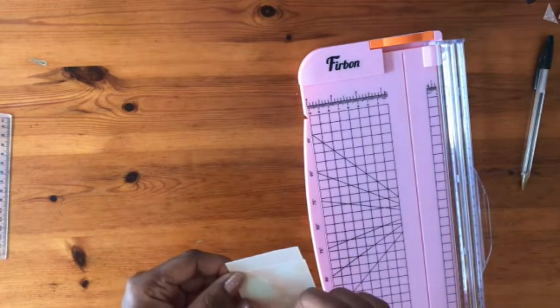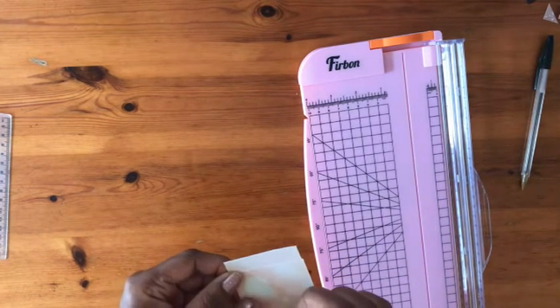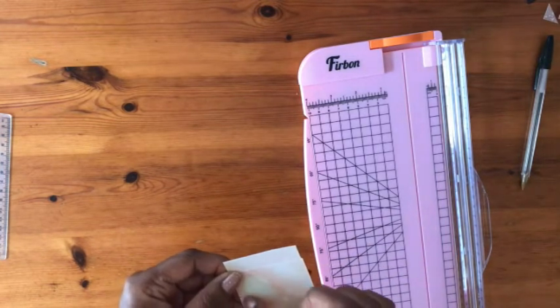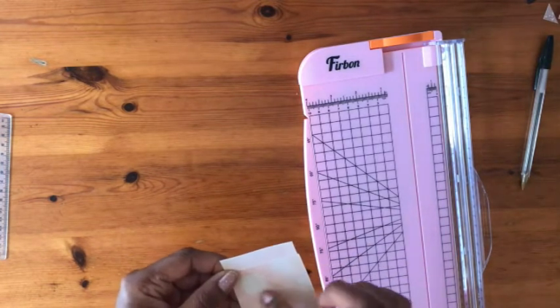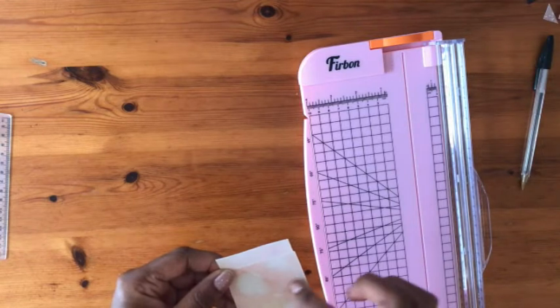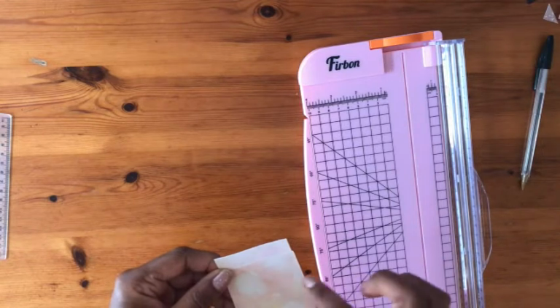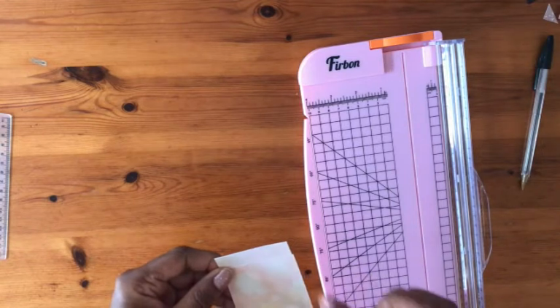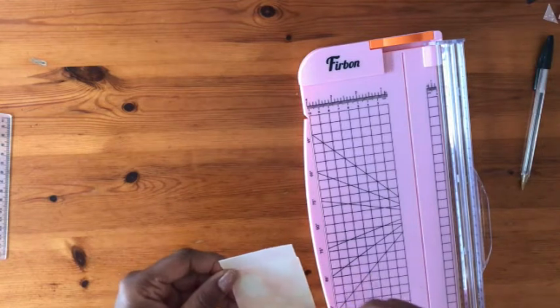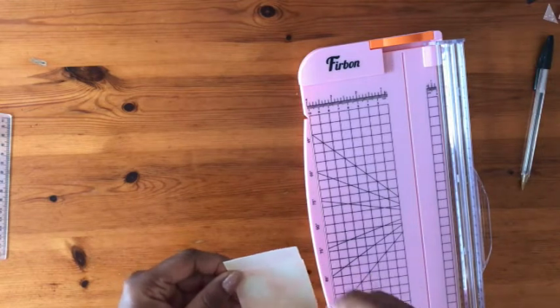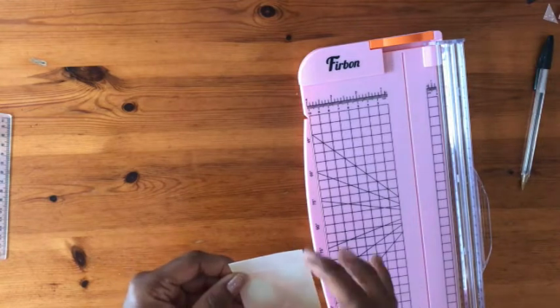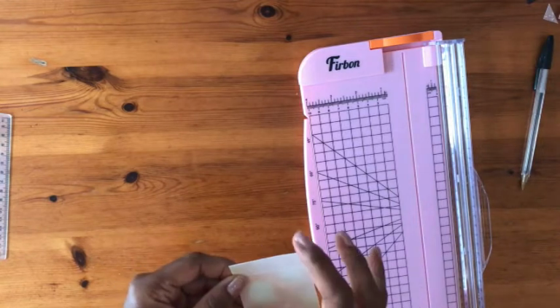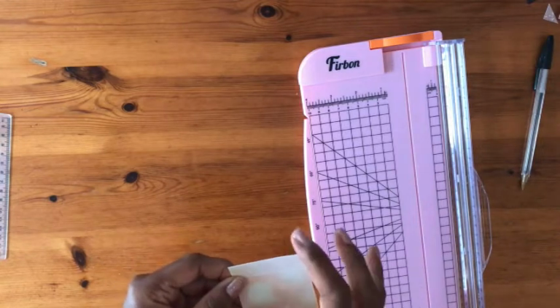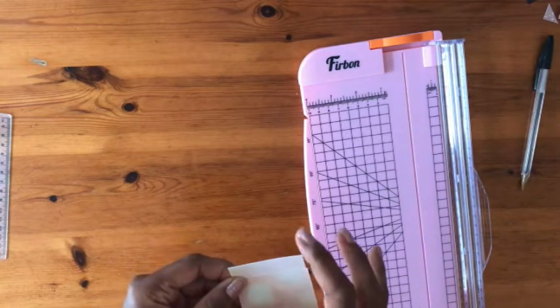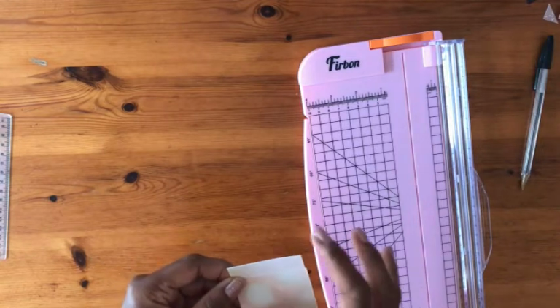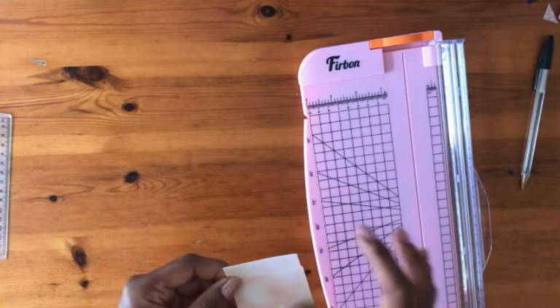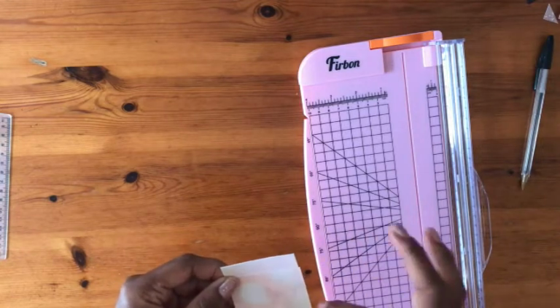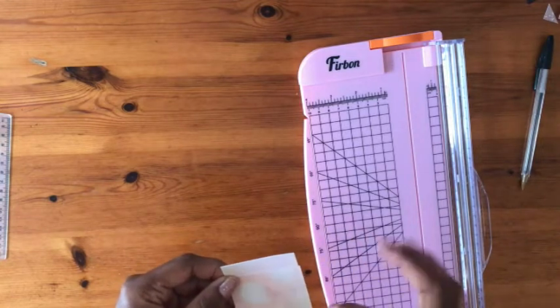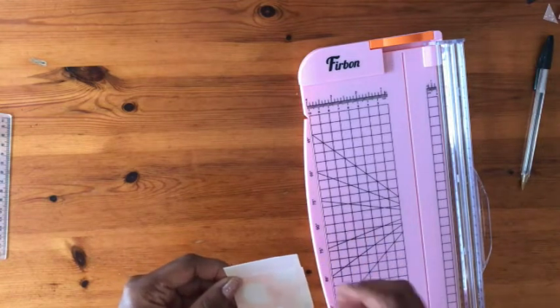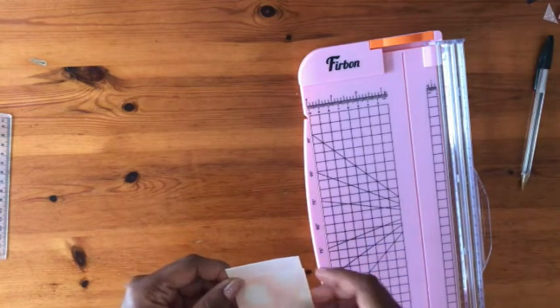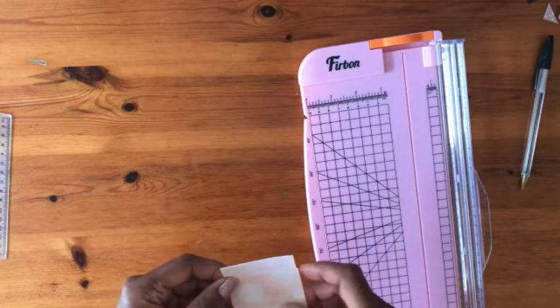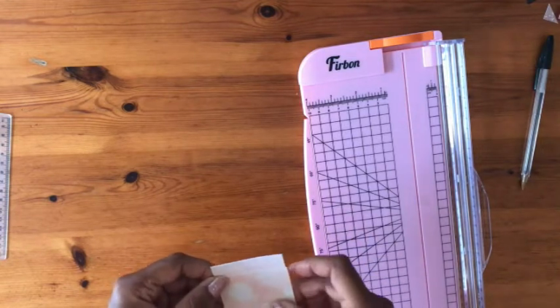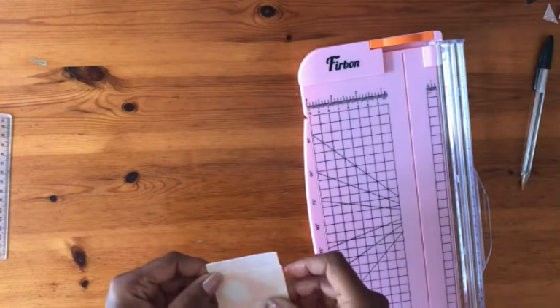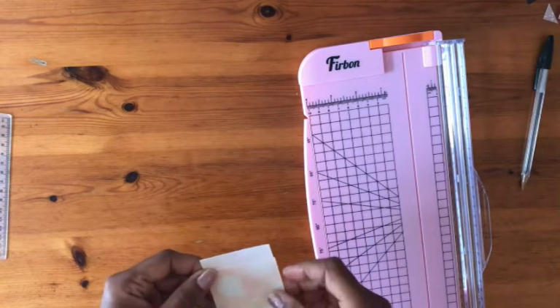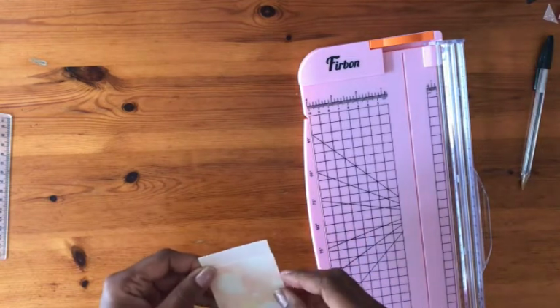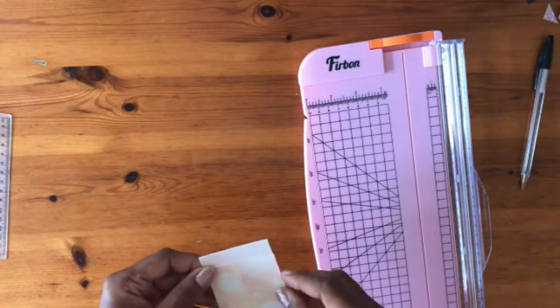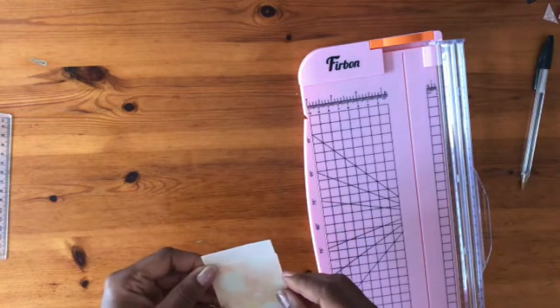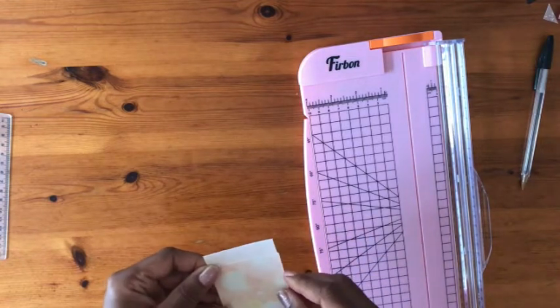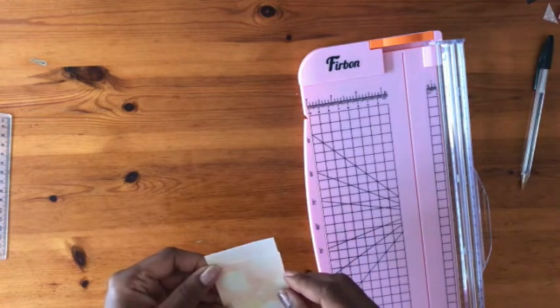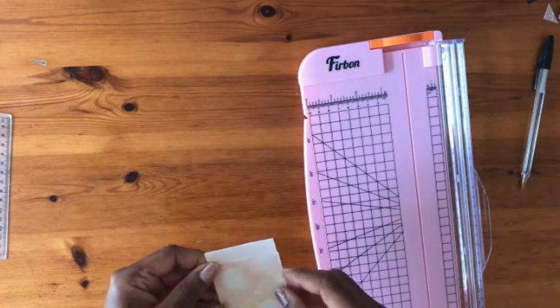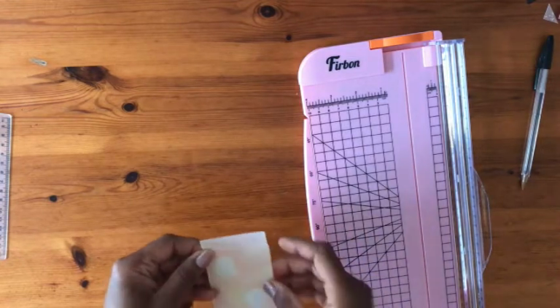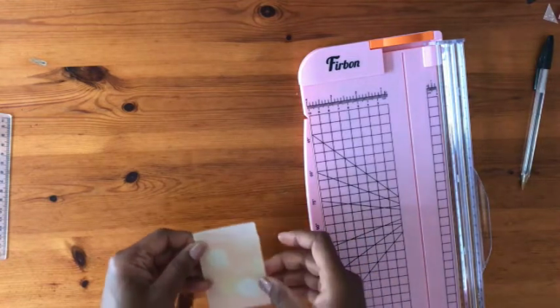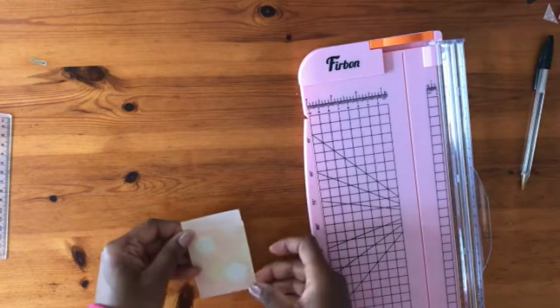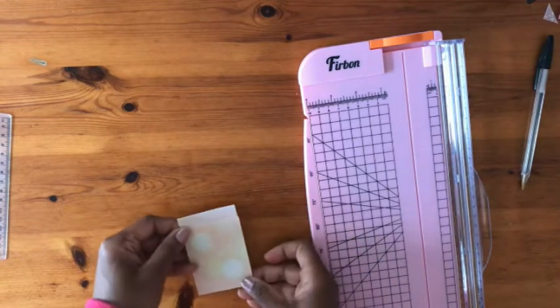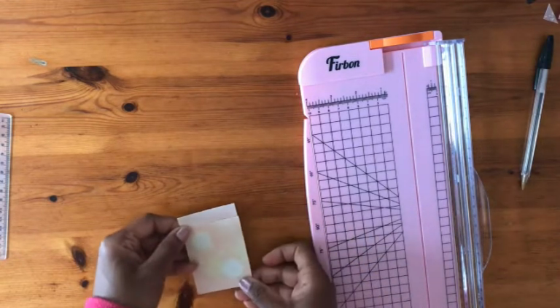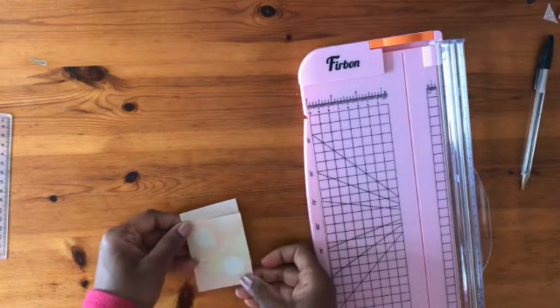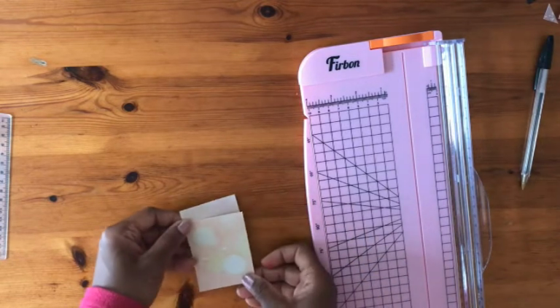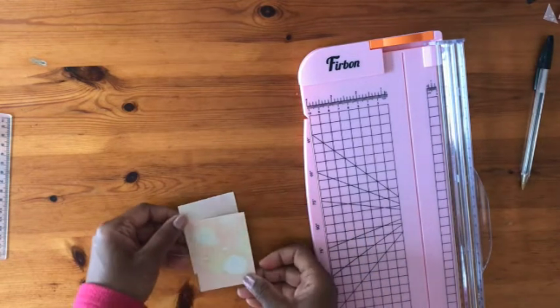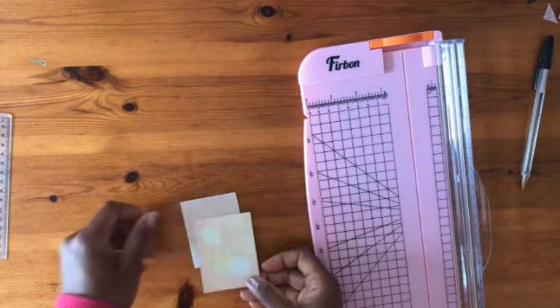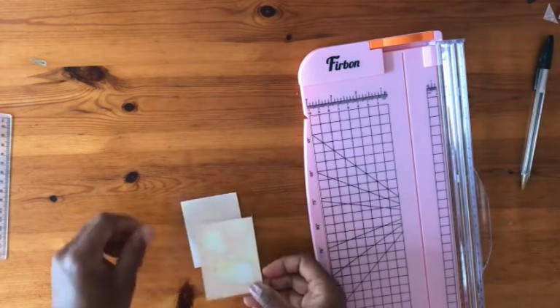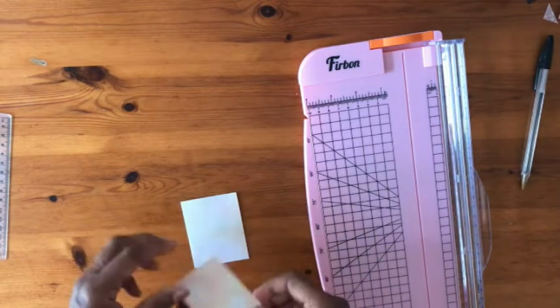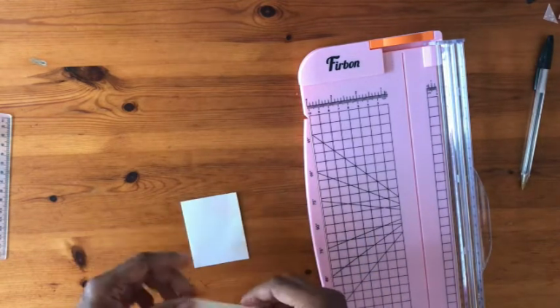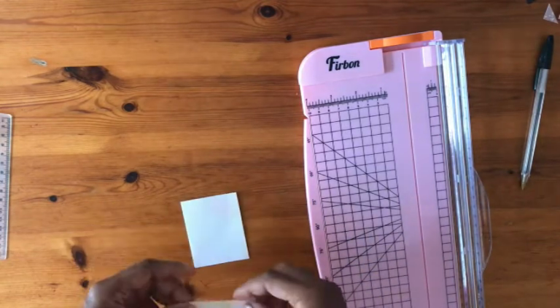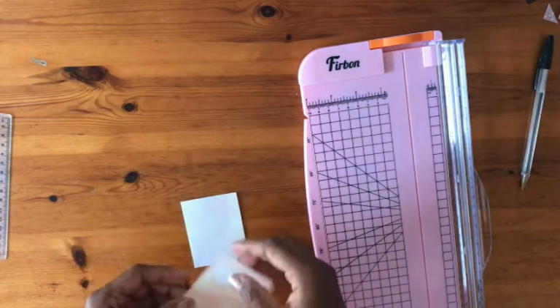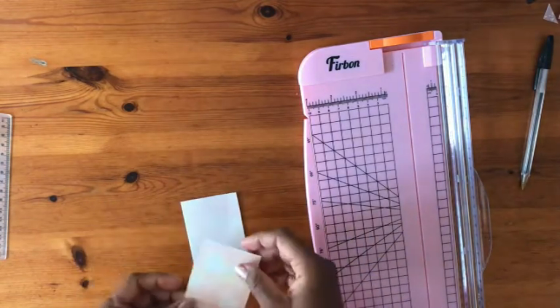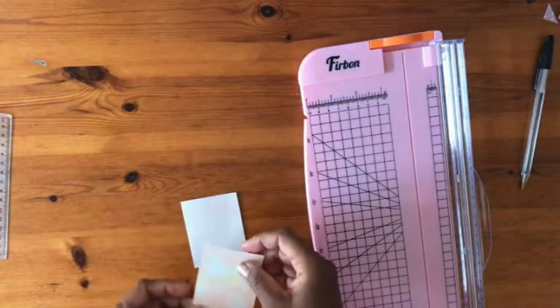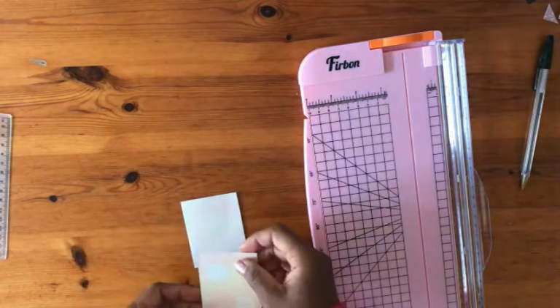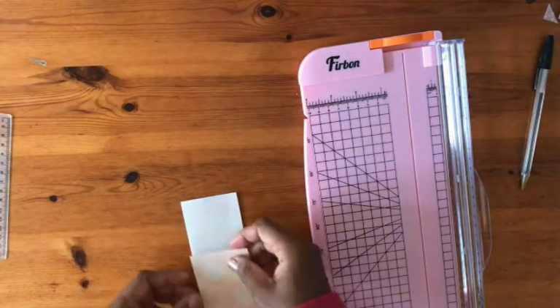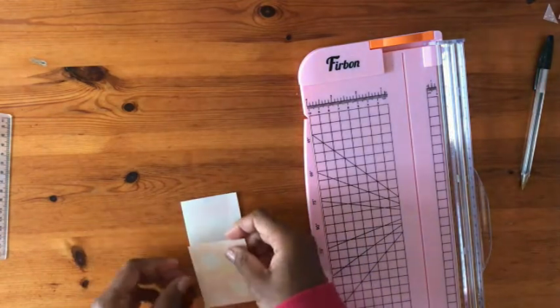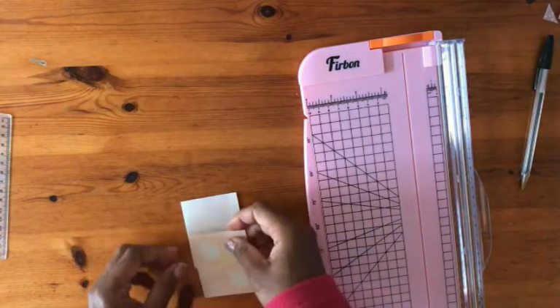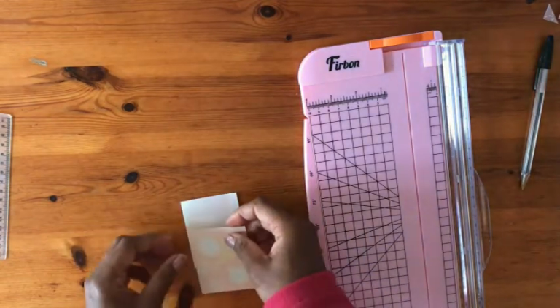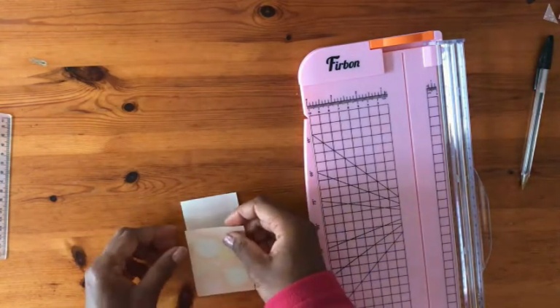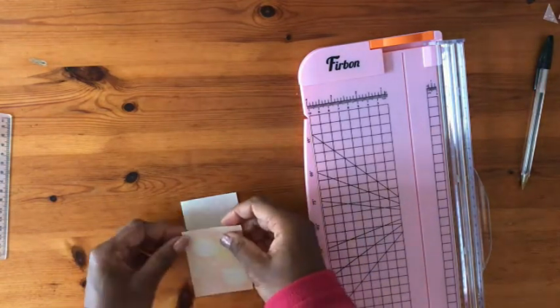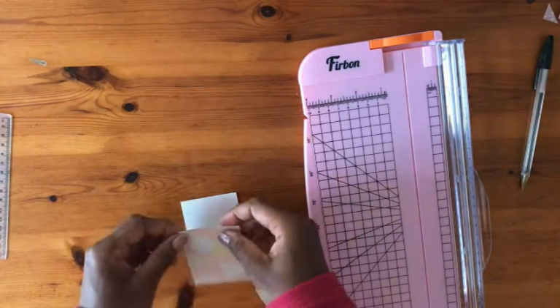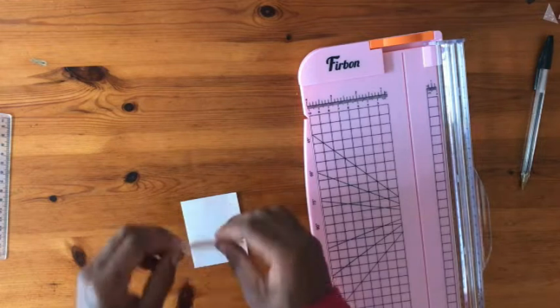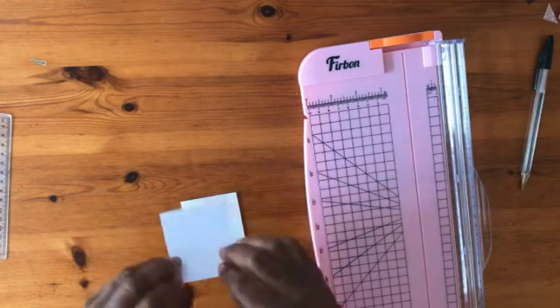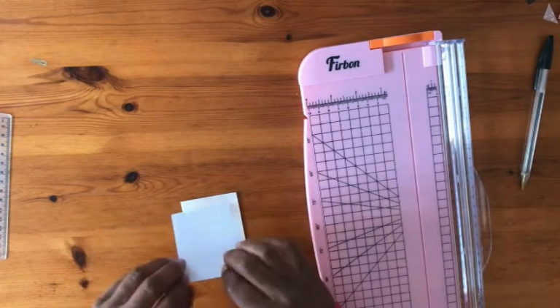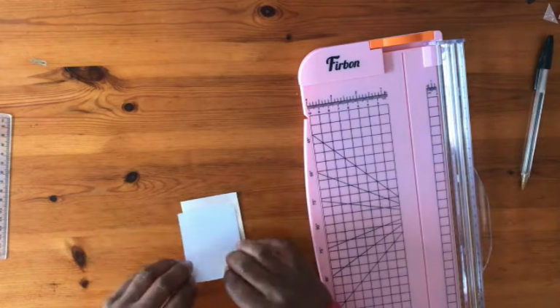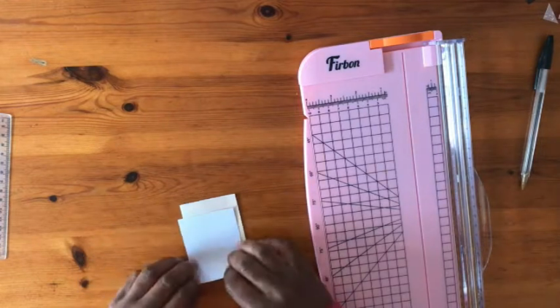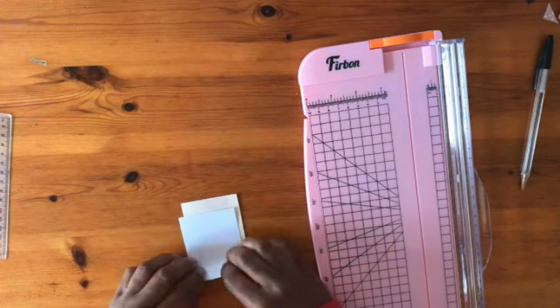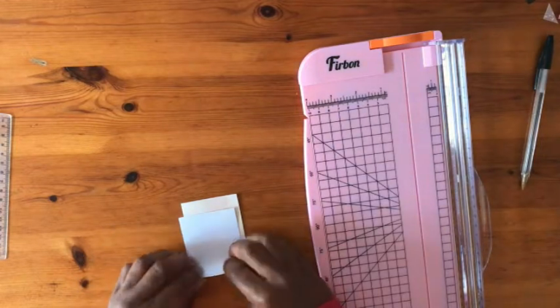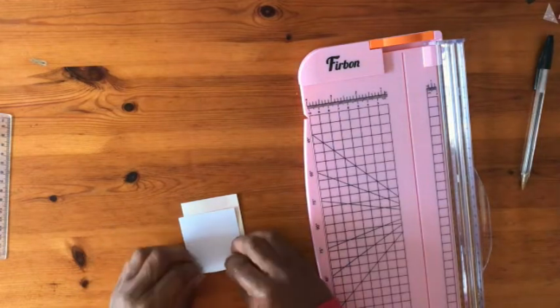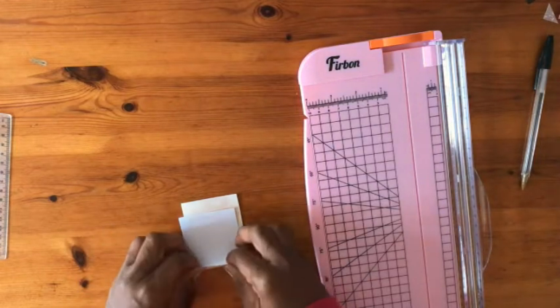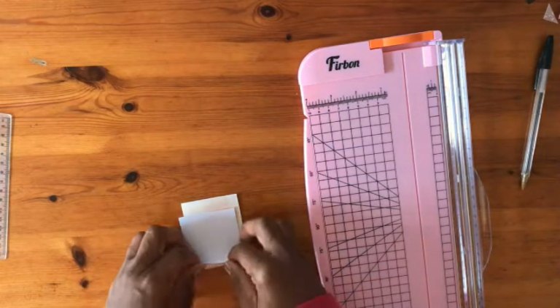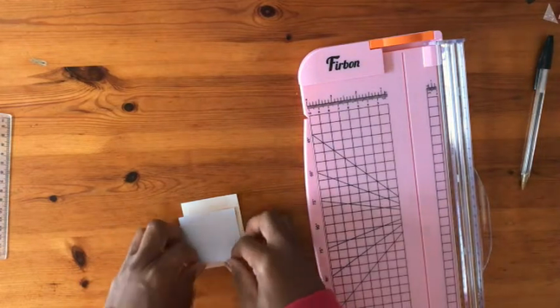I fold the paper twice. I create a small fold, then the rest of the paper is folded too.